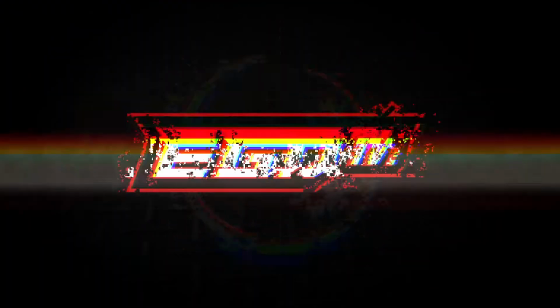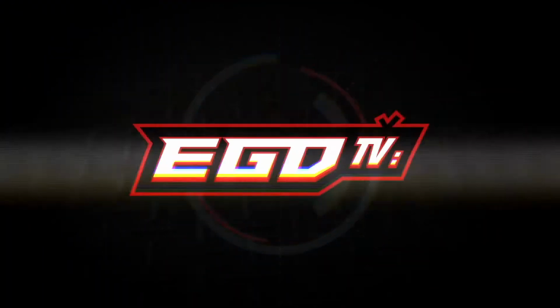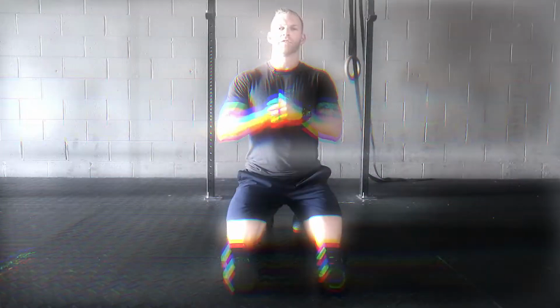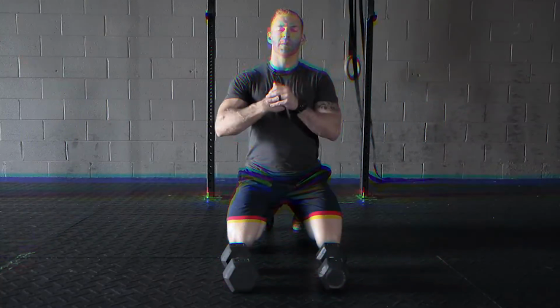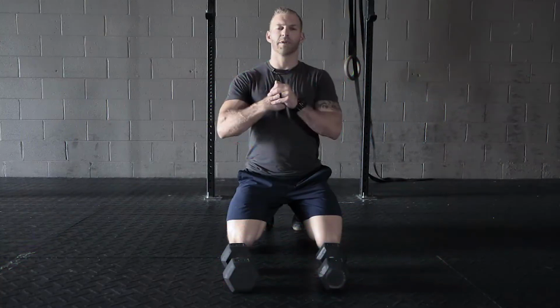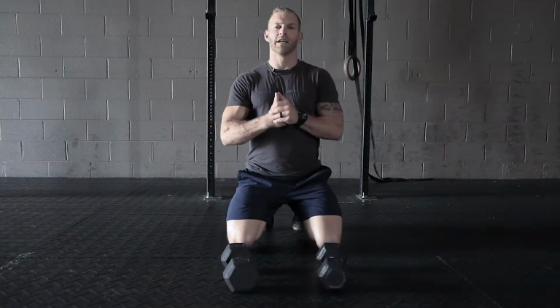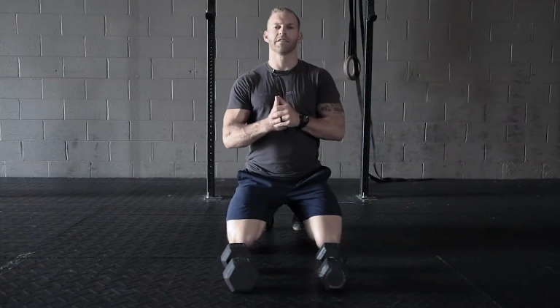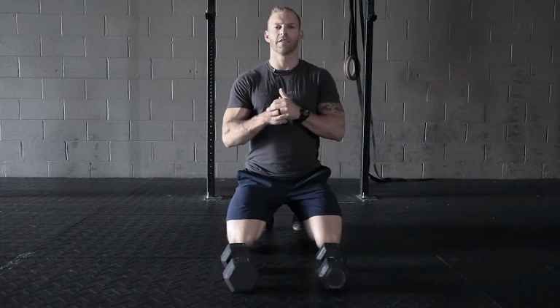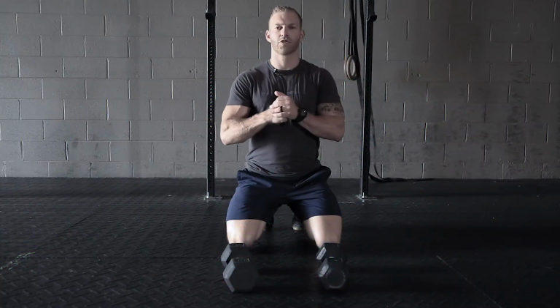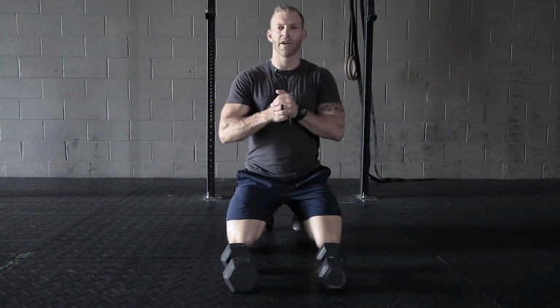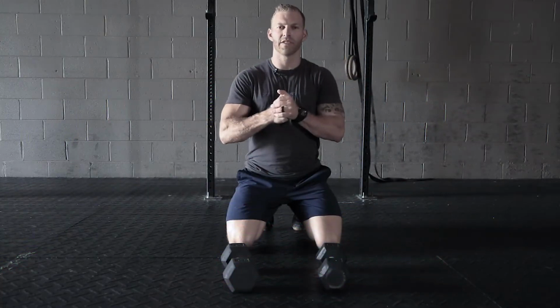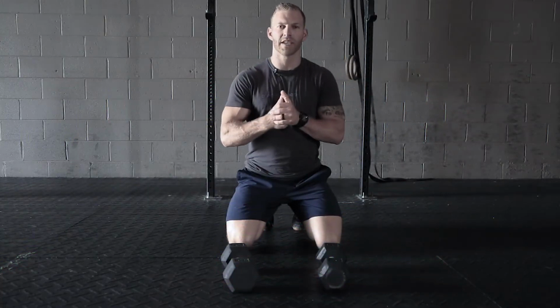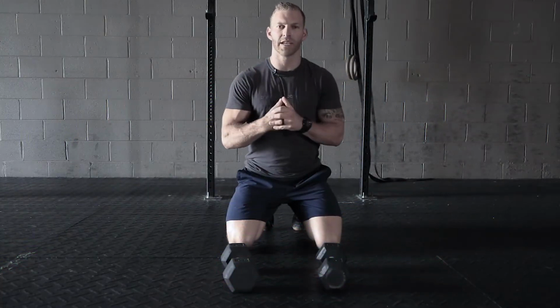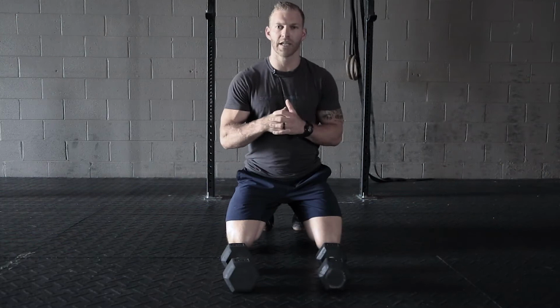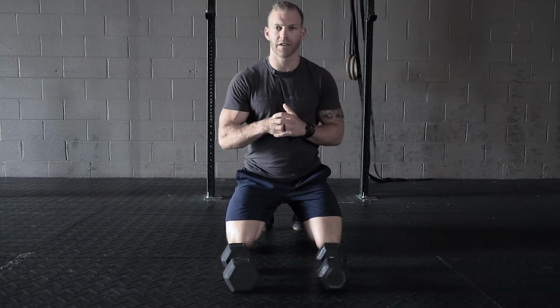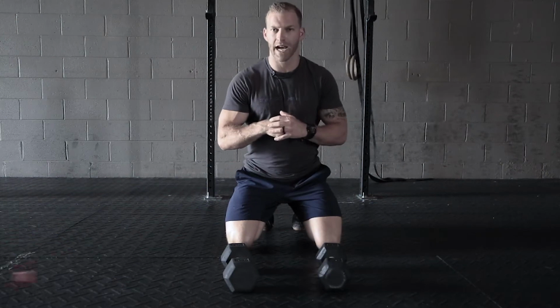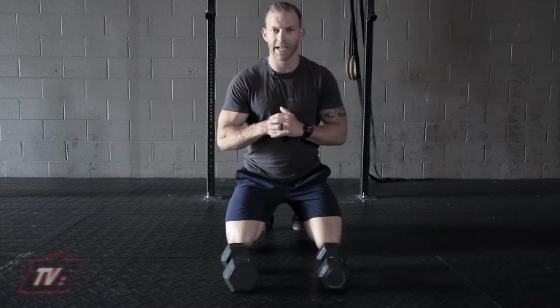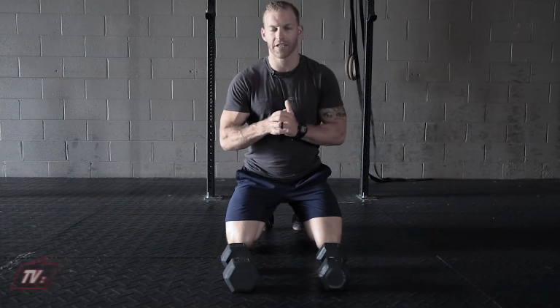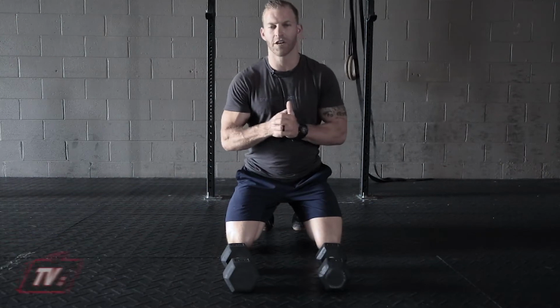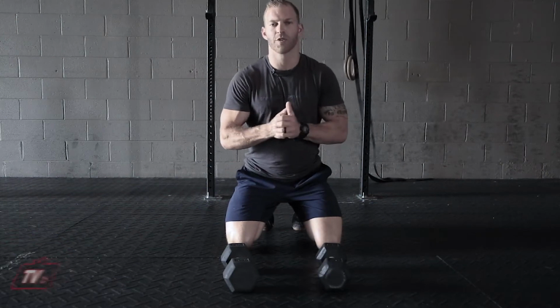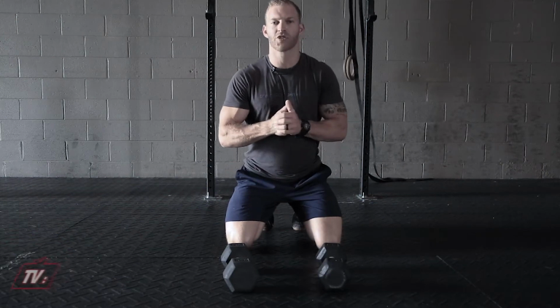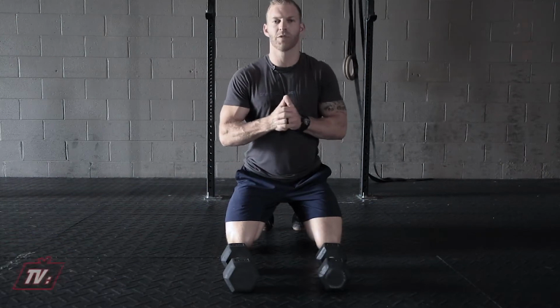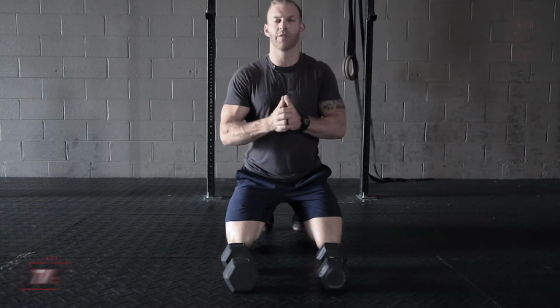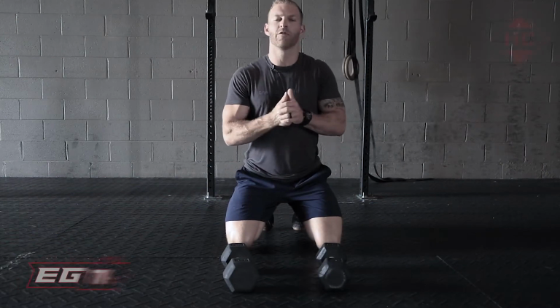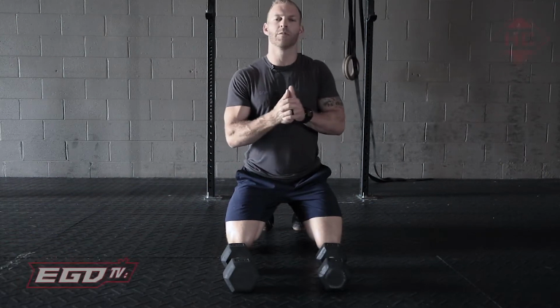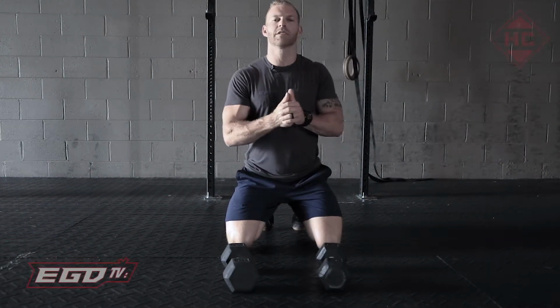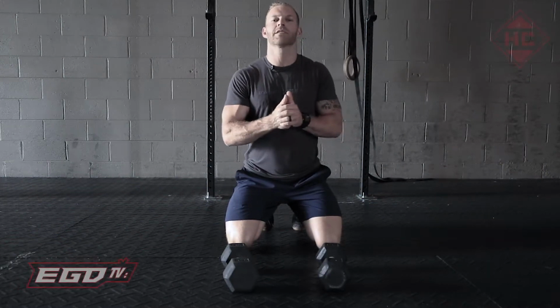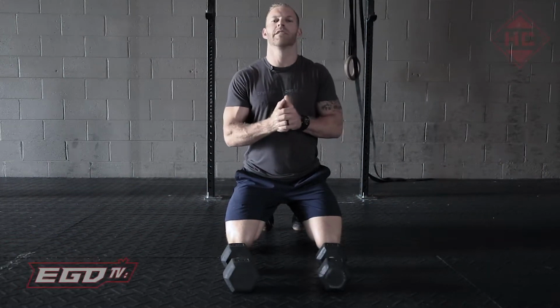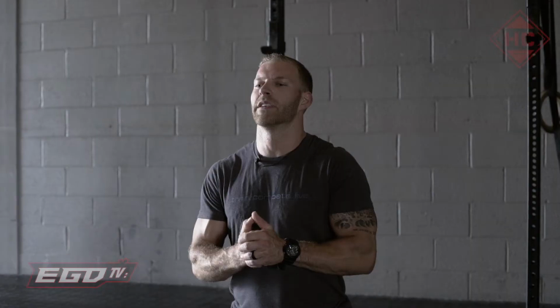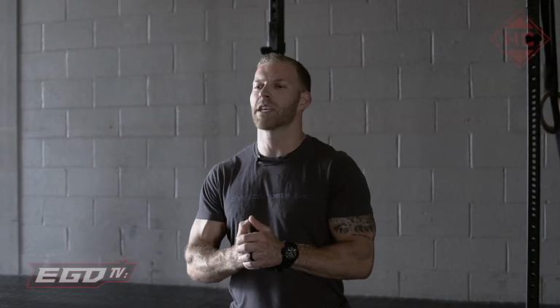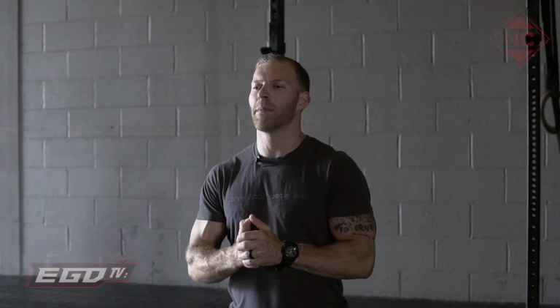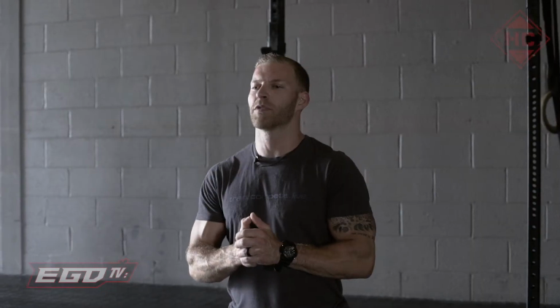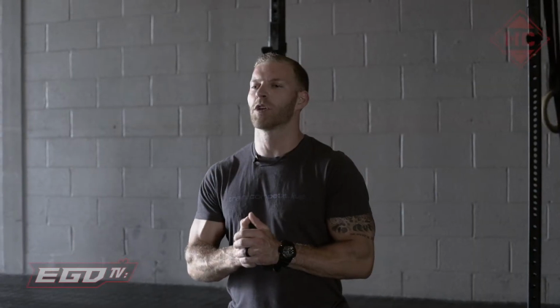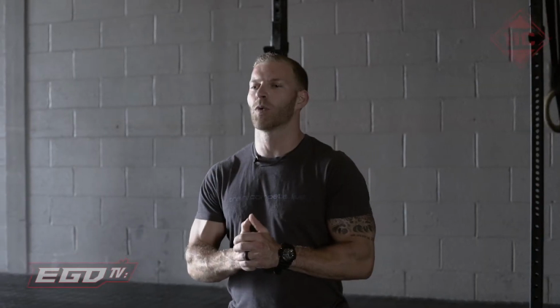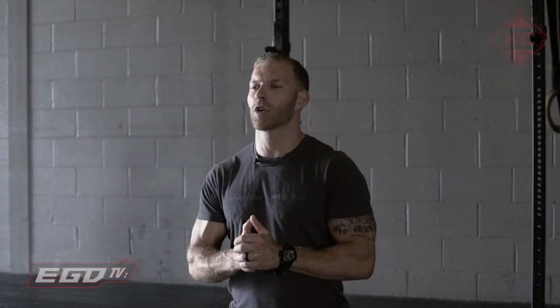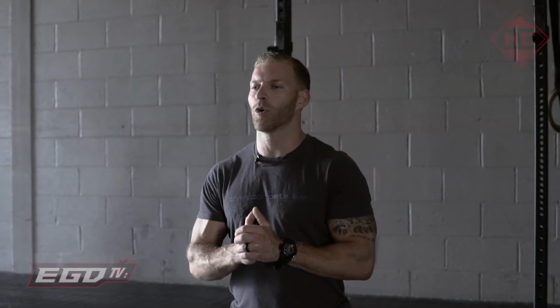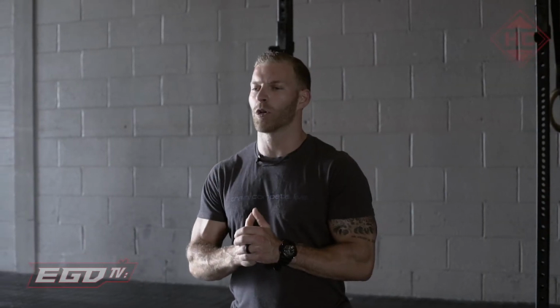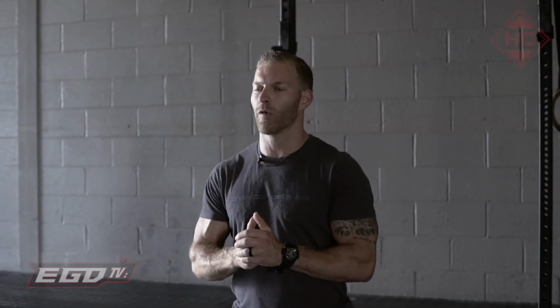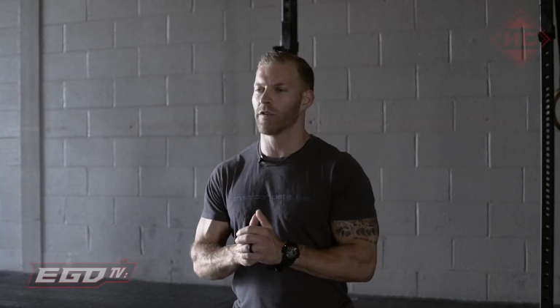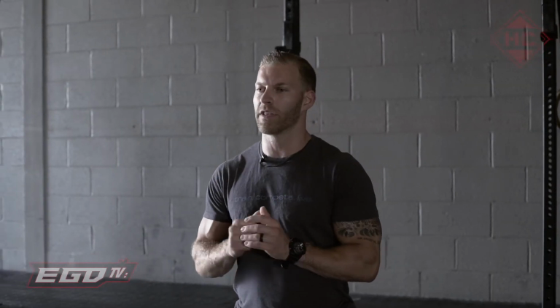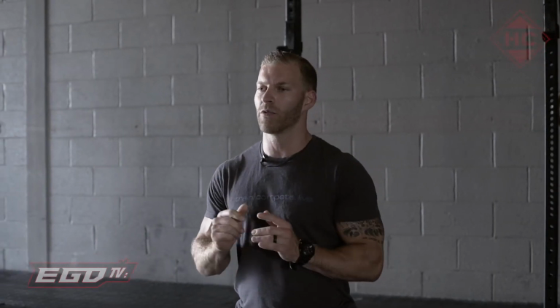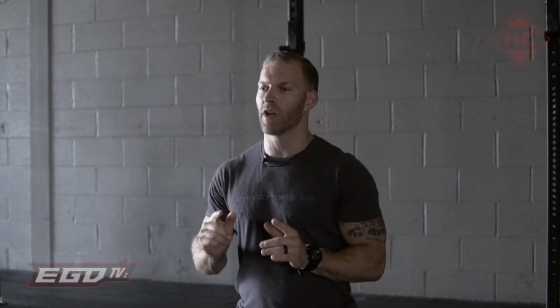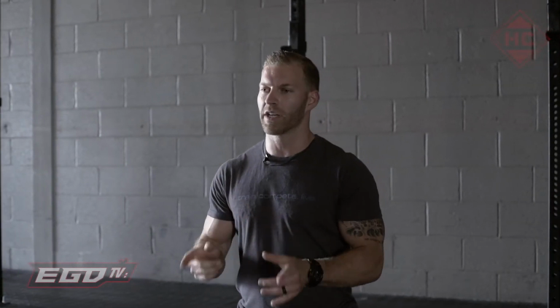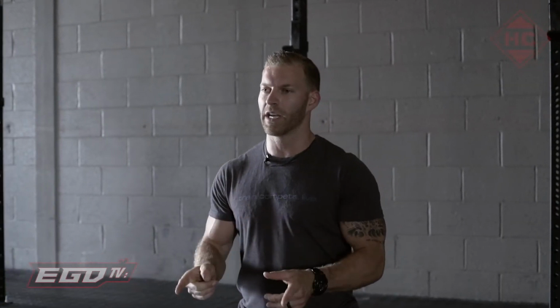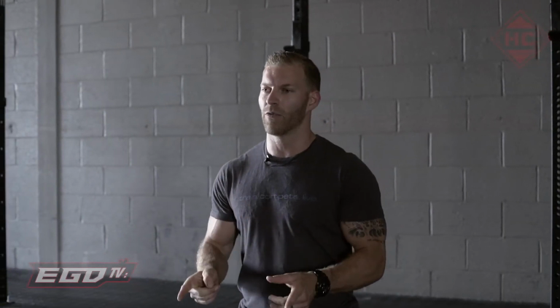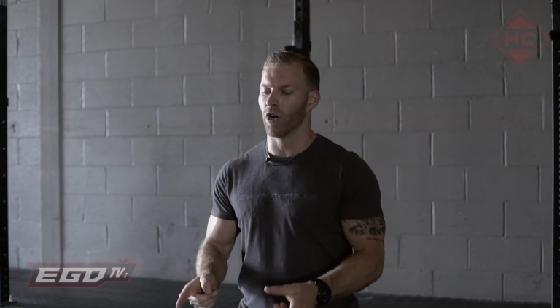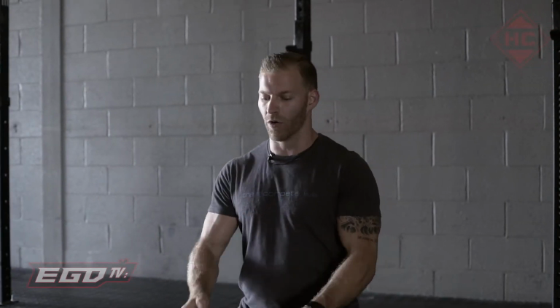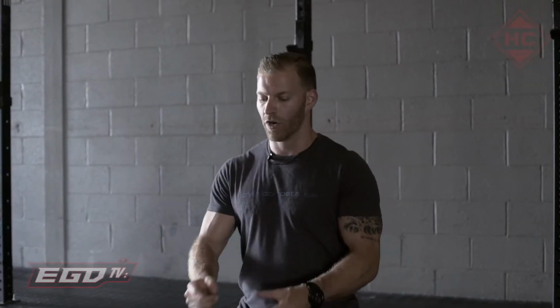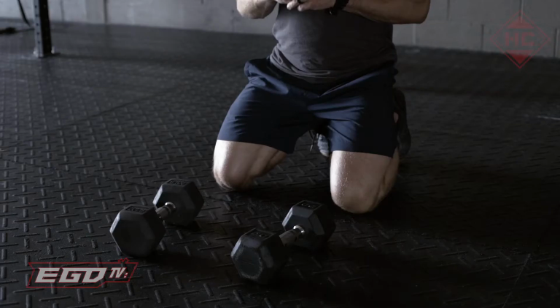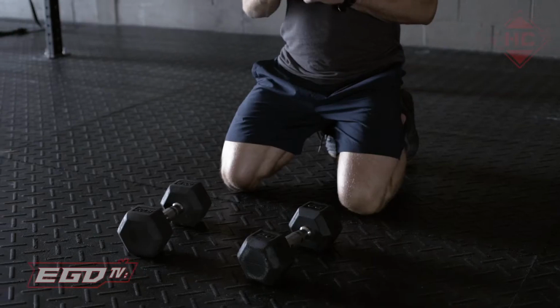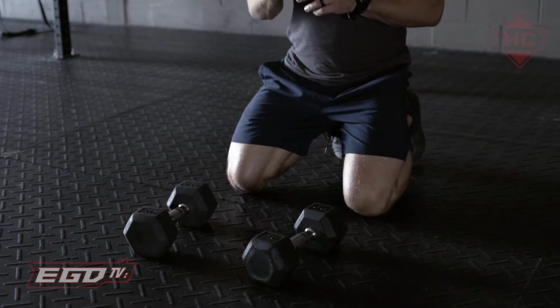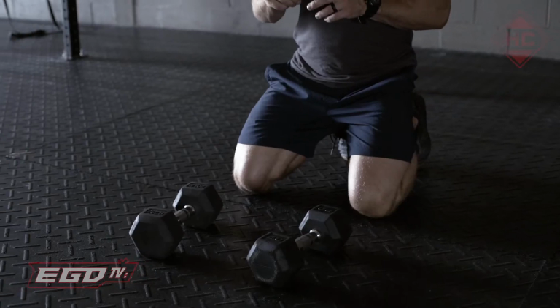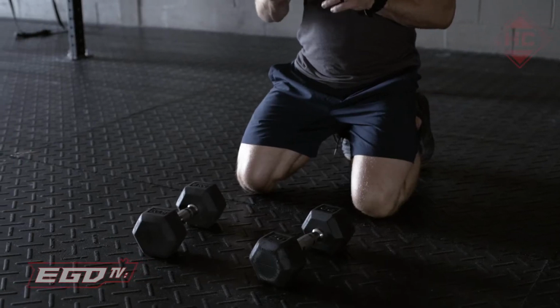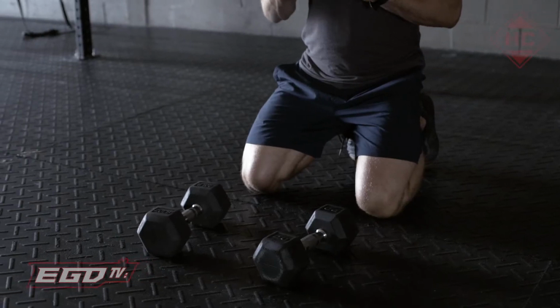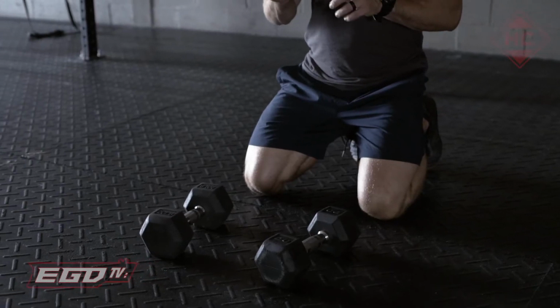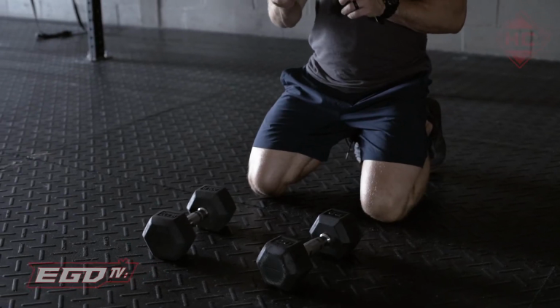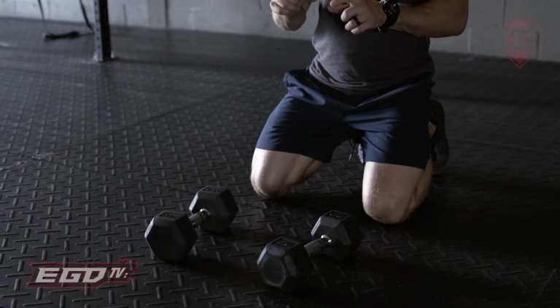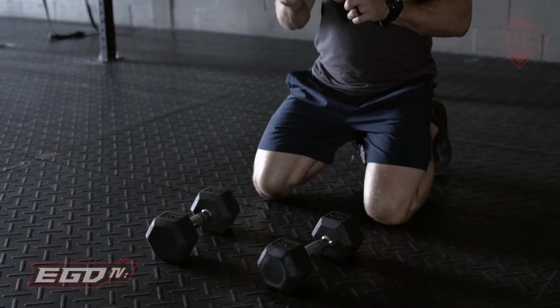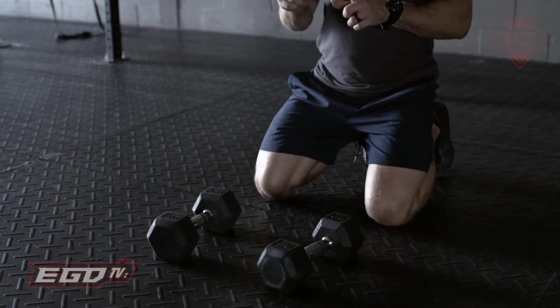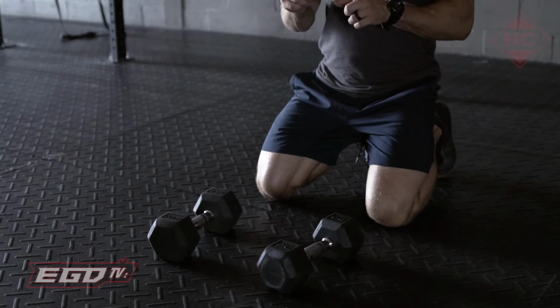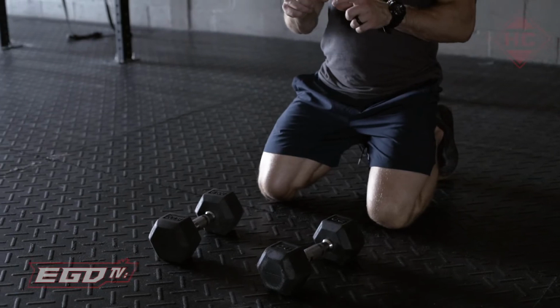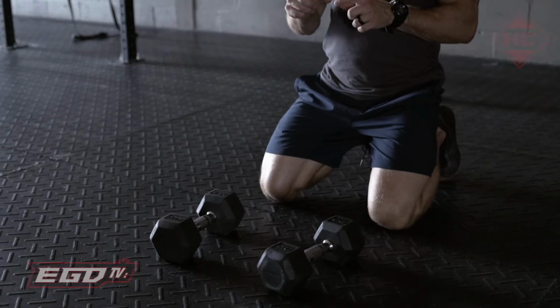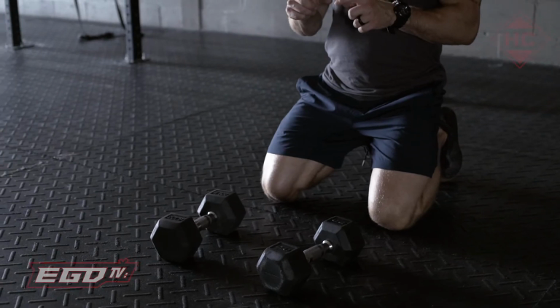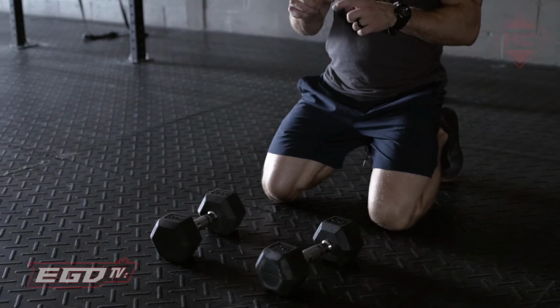What's up guys, Travis Hight here, High Caliber Strength Performance. This episode we're going over the Renegade Row. You will need two dumbbells for this one.